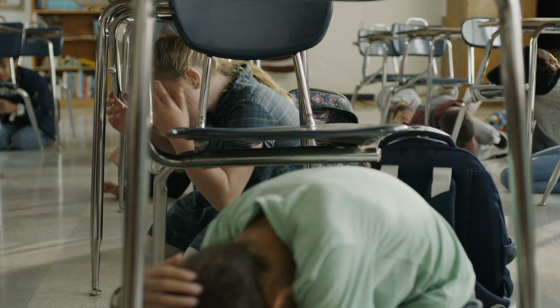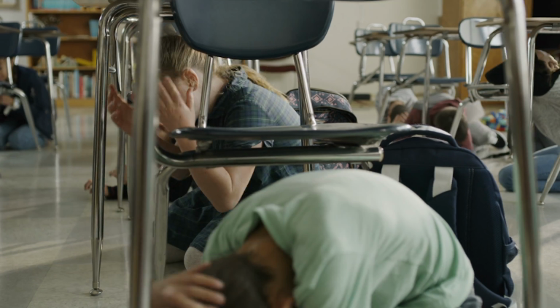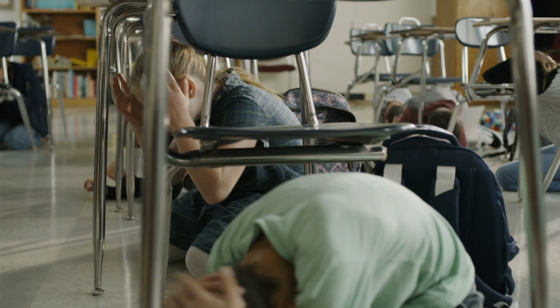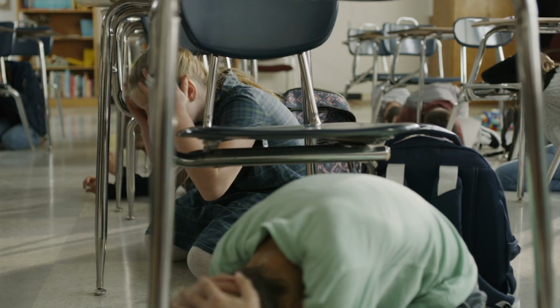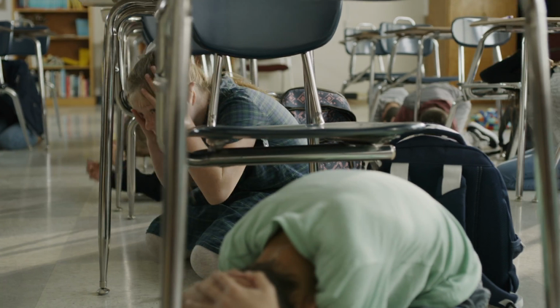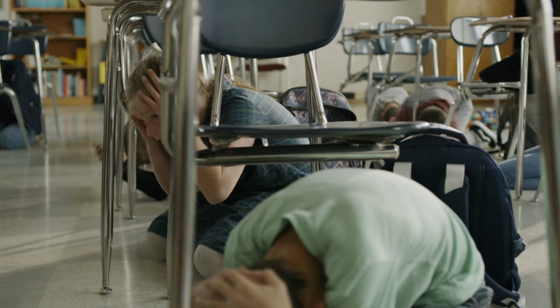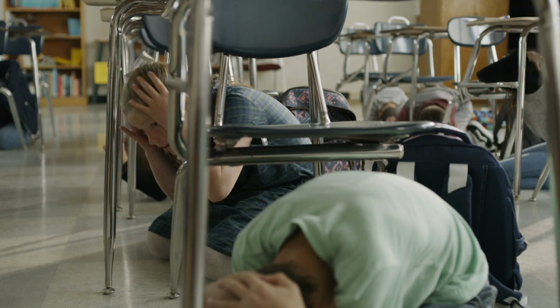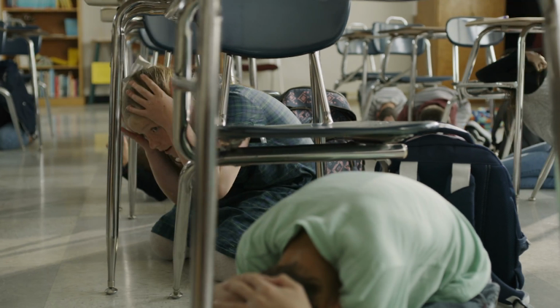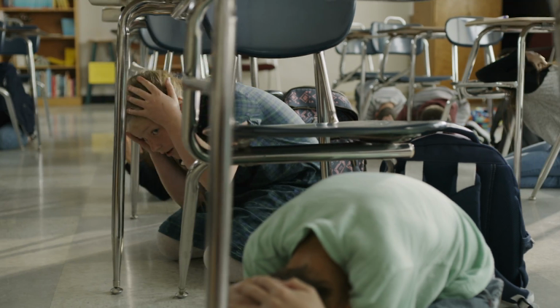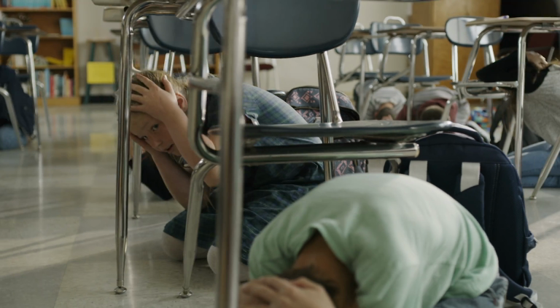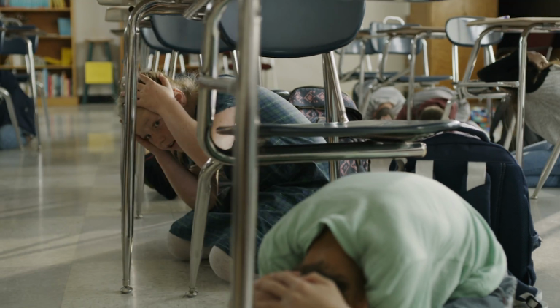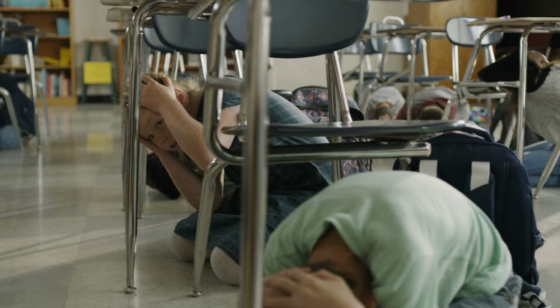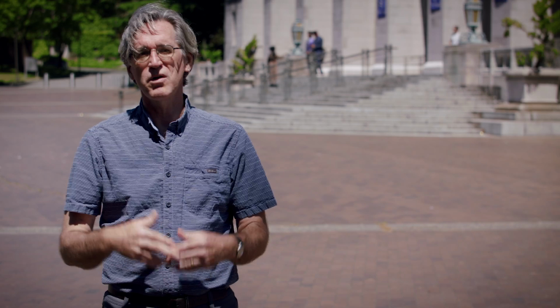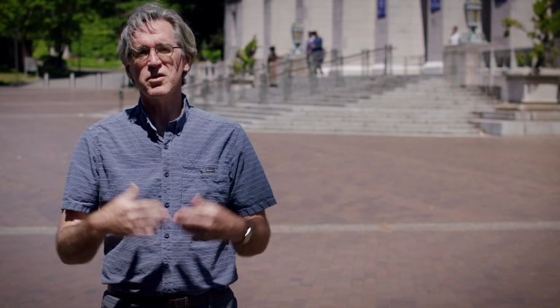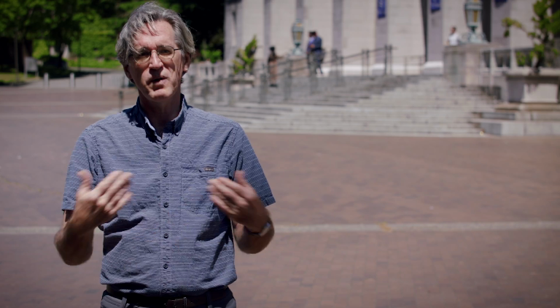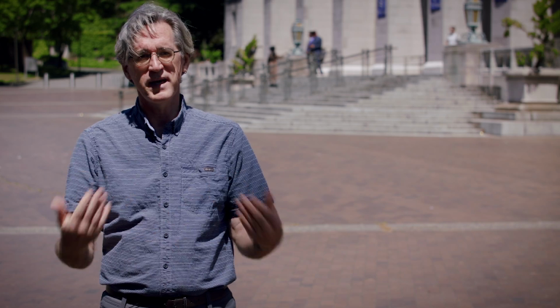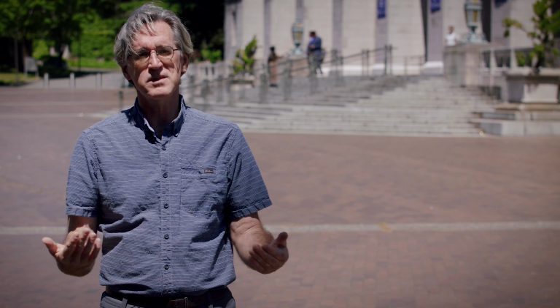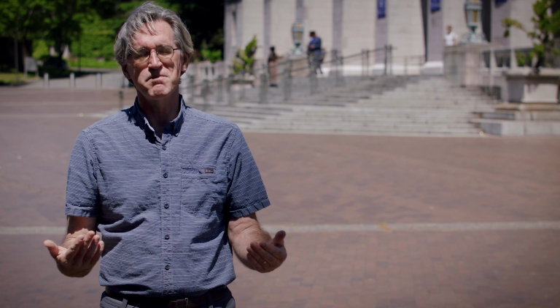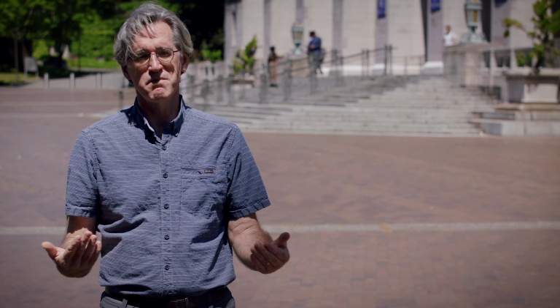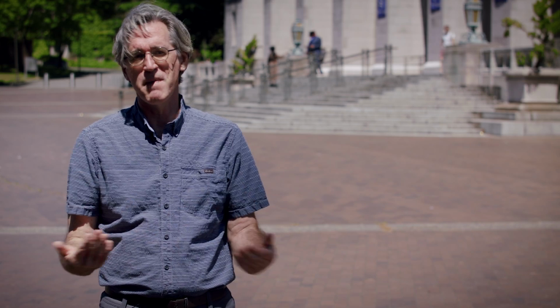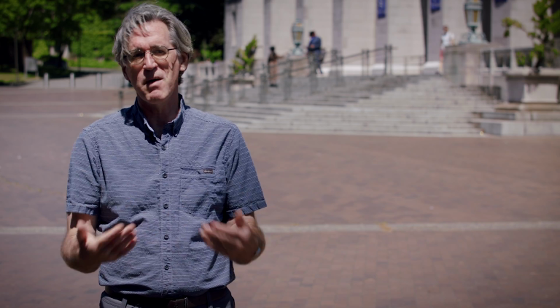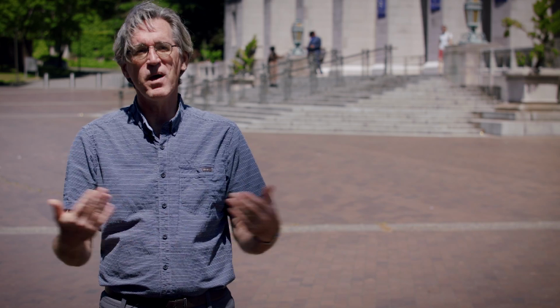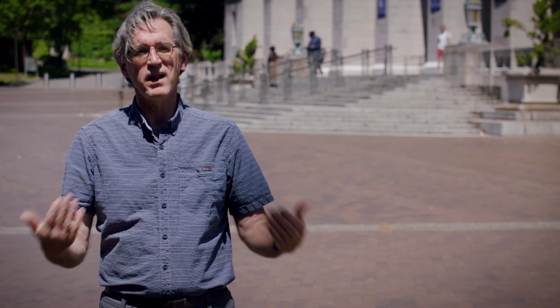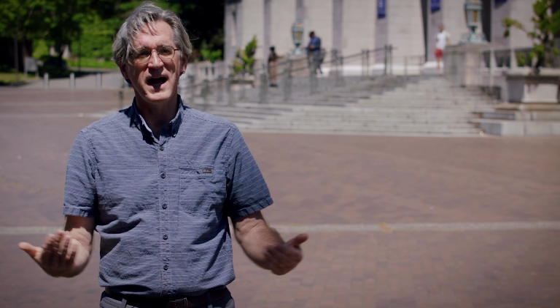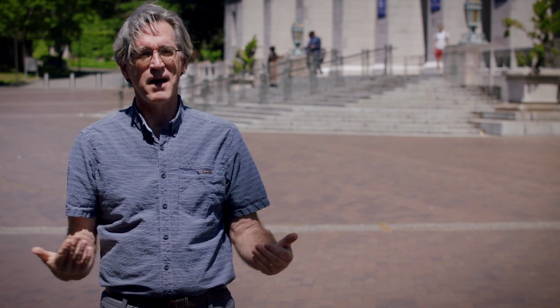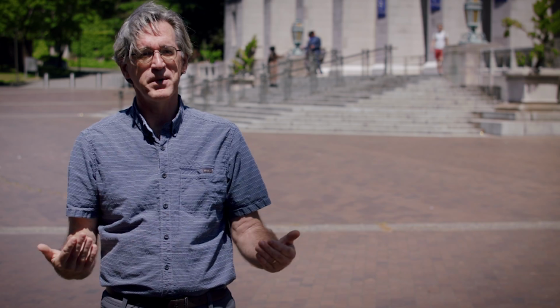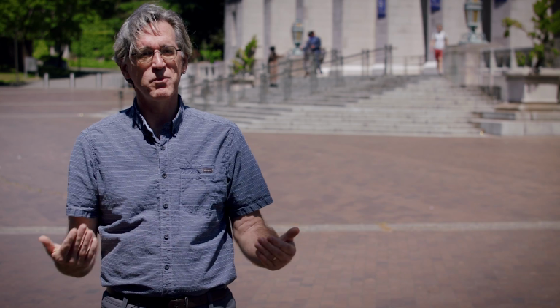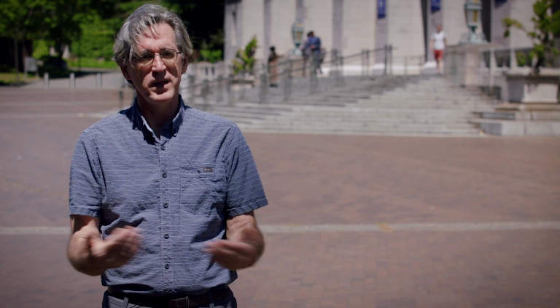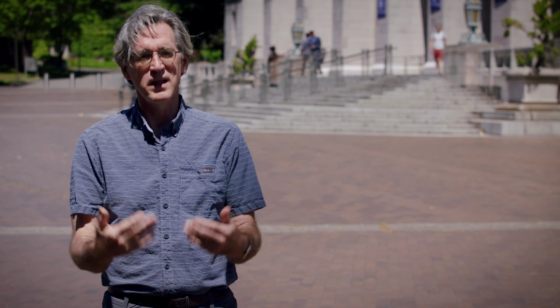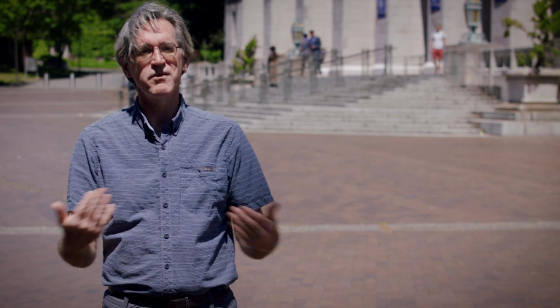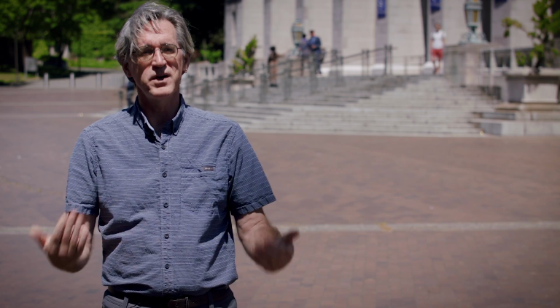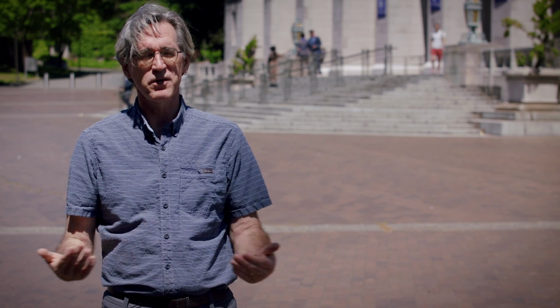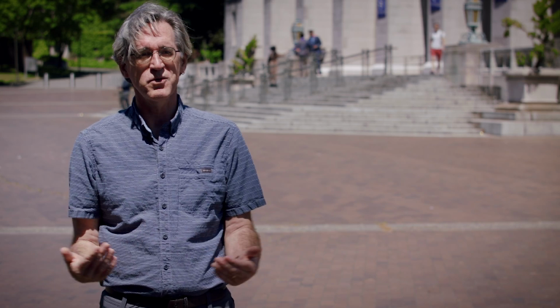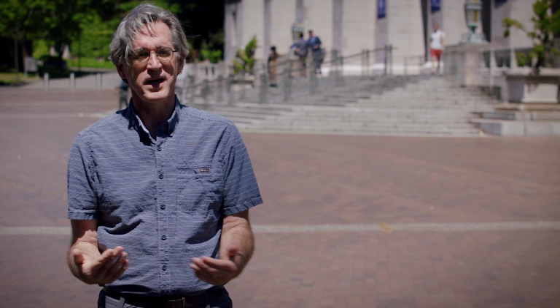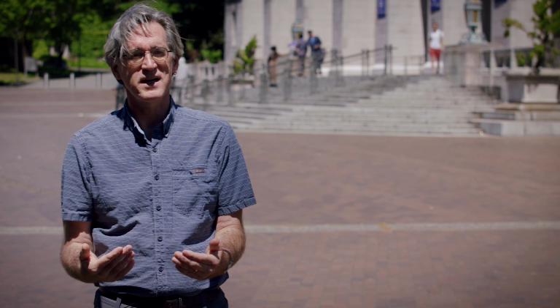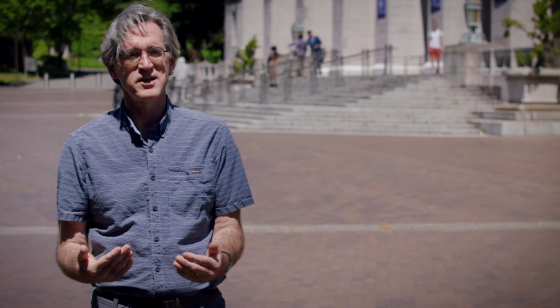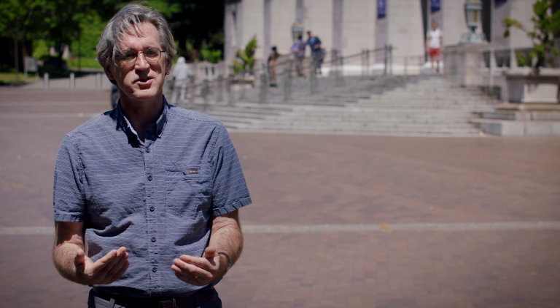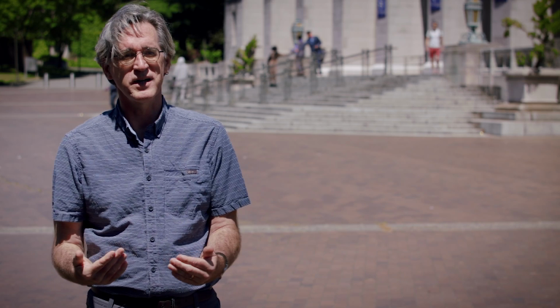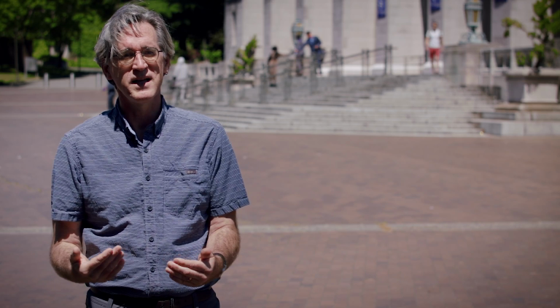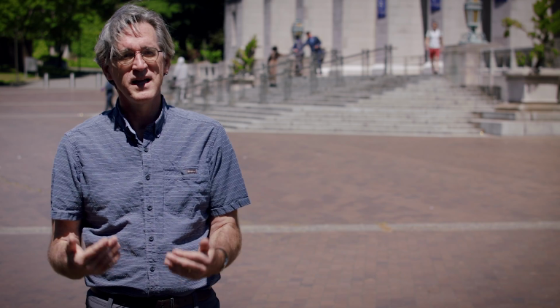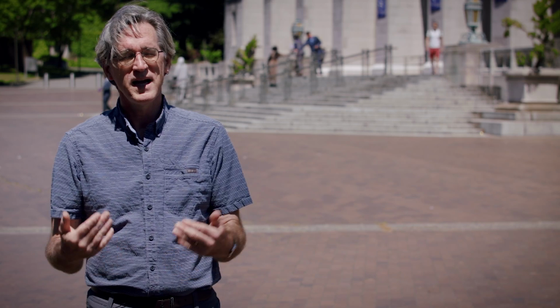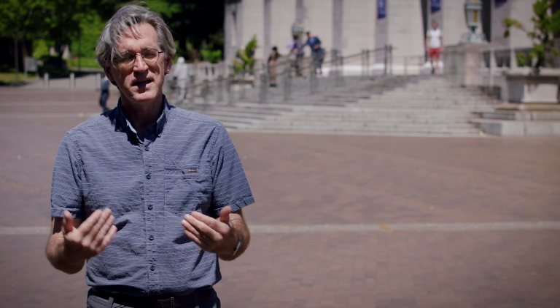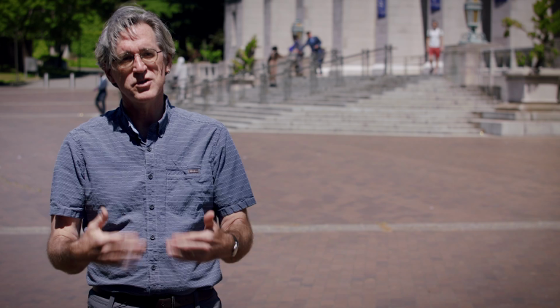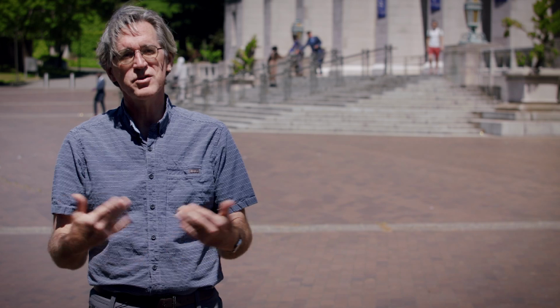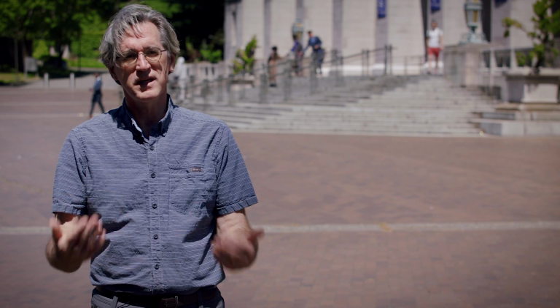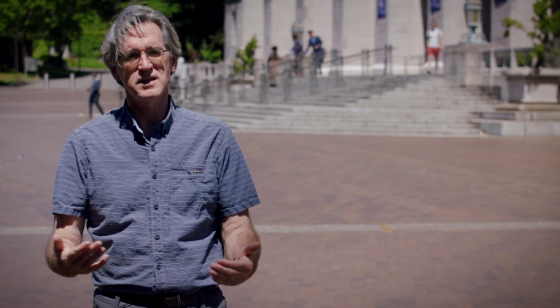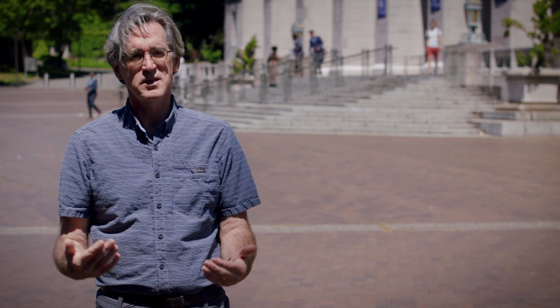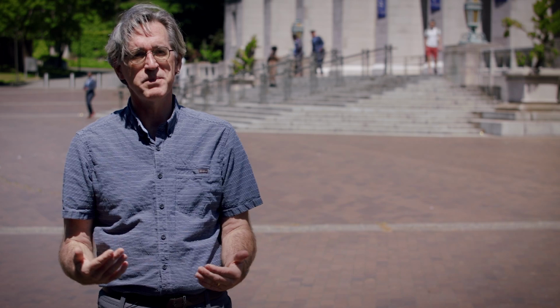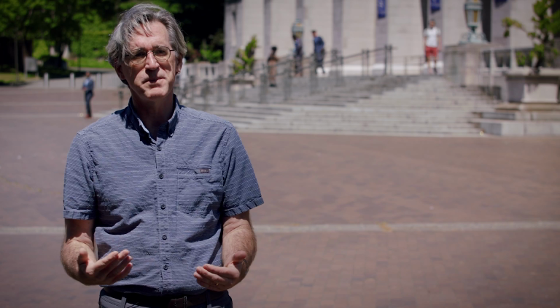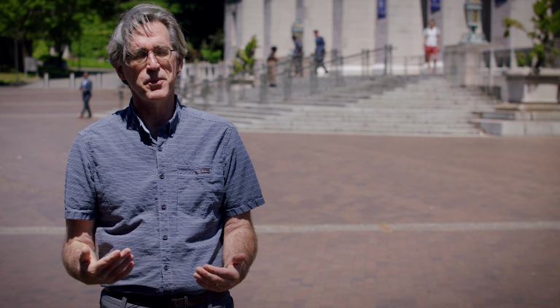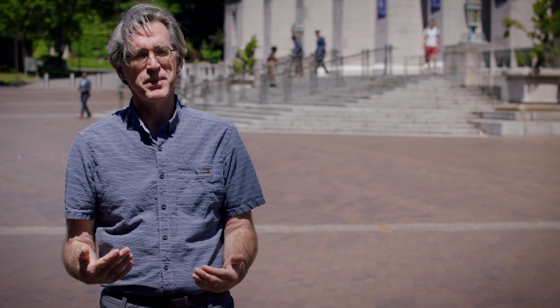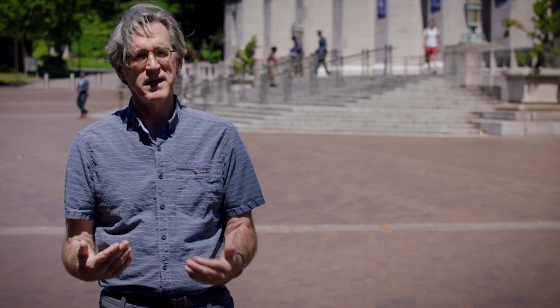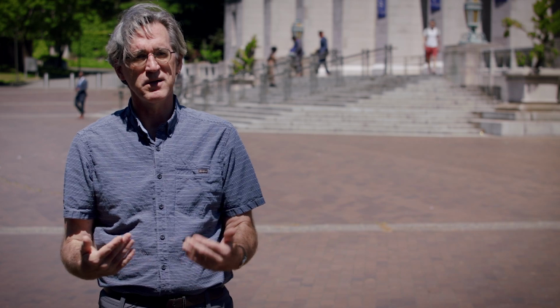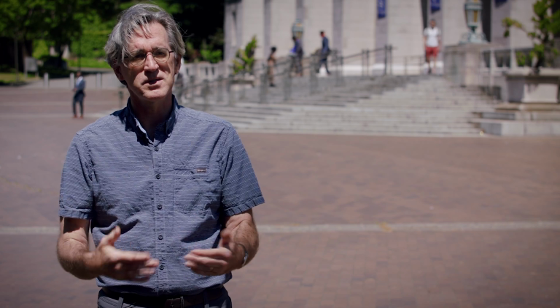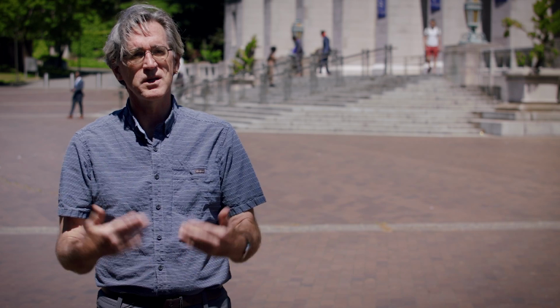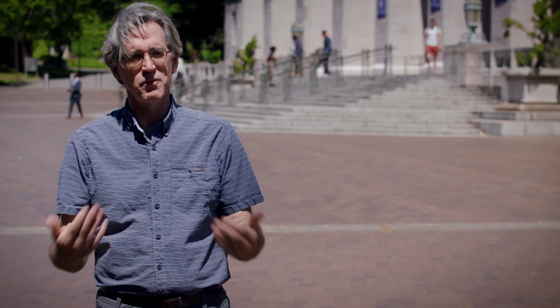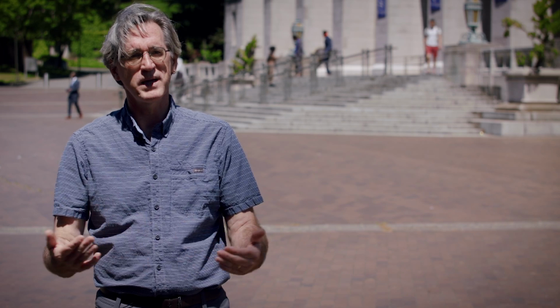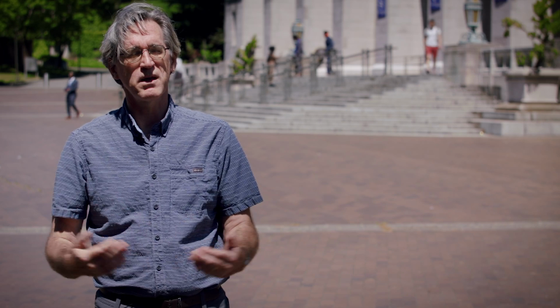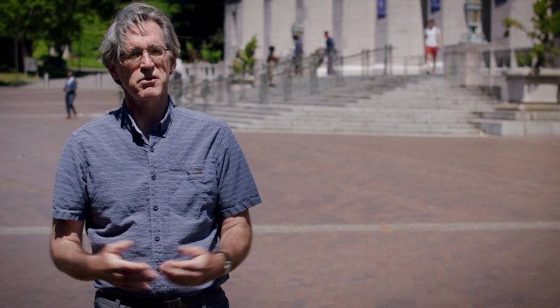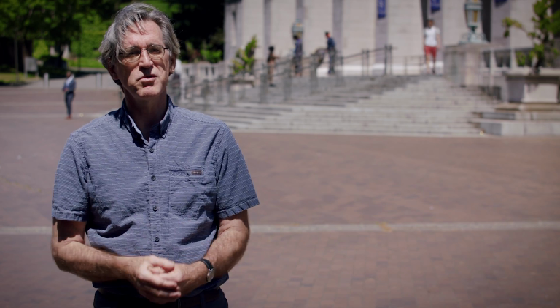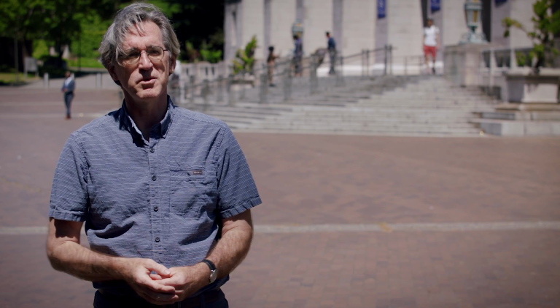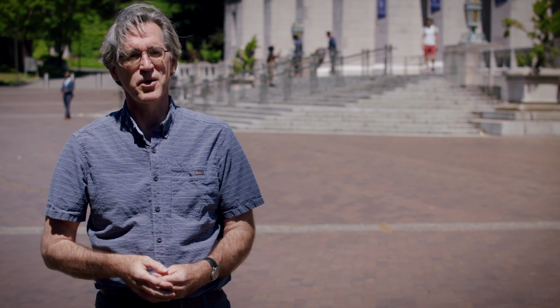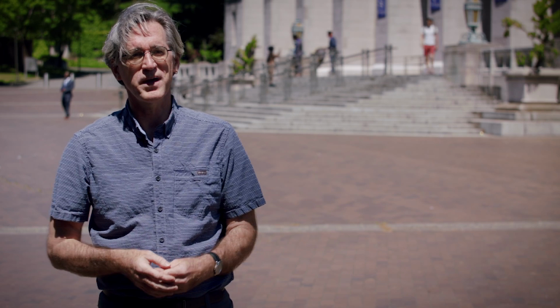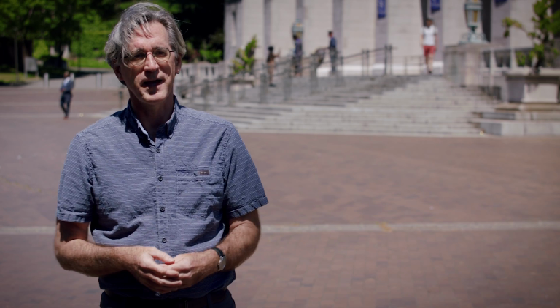For all of us, earthquakes may well happen — we live in earthquake country. The trick is to be prepared so that we get through them okay.